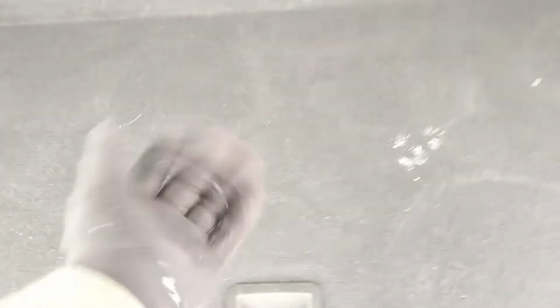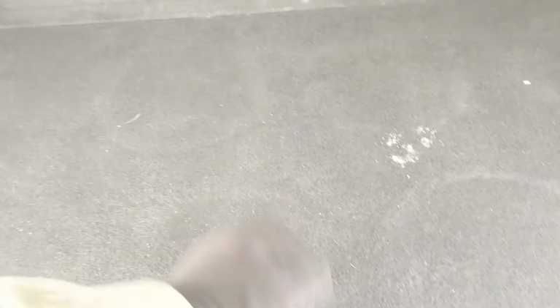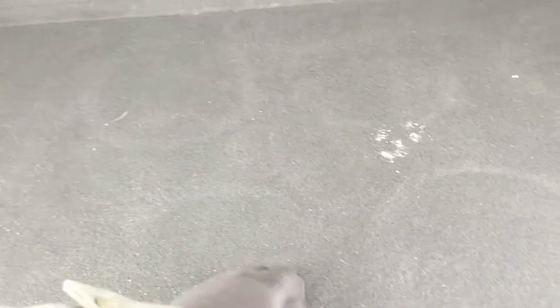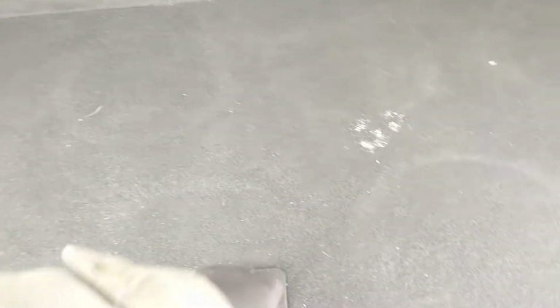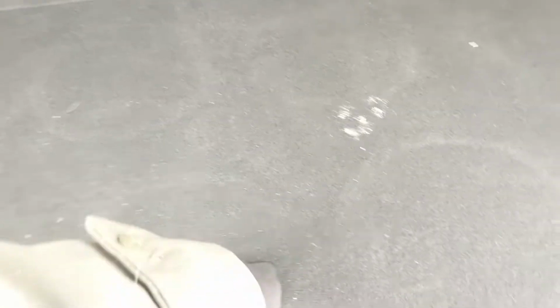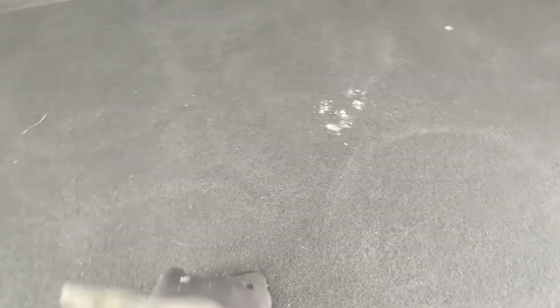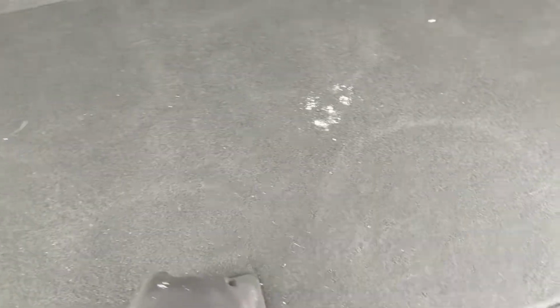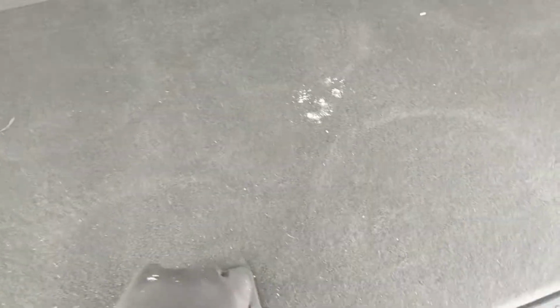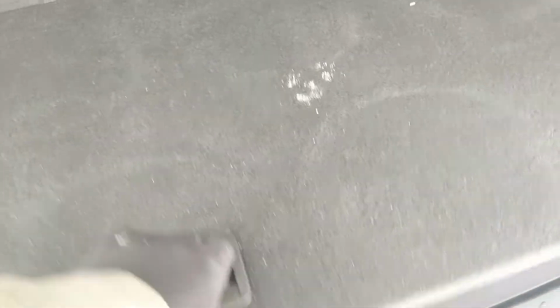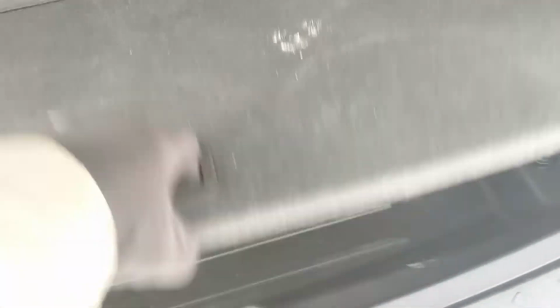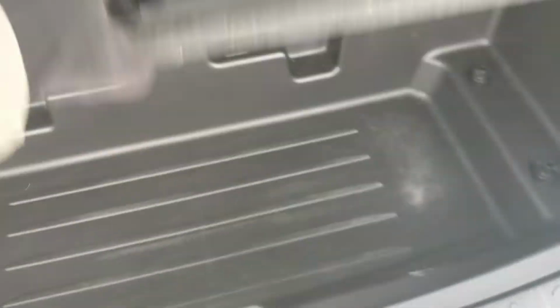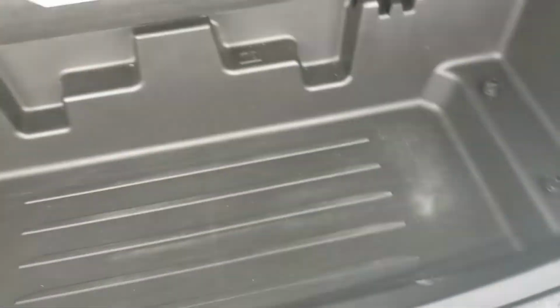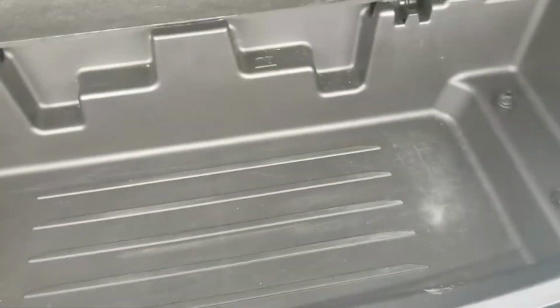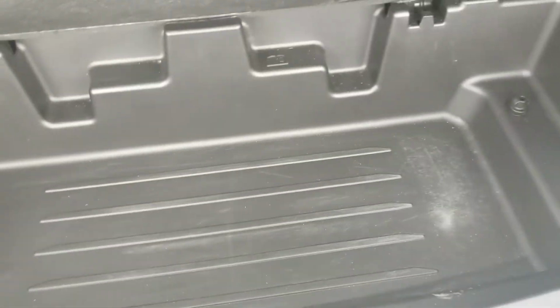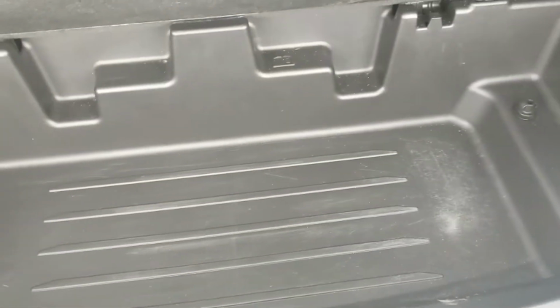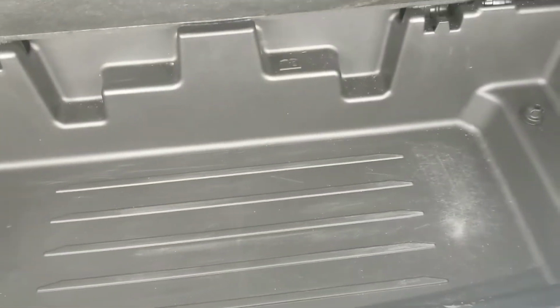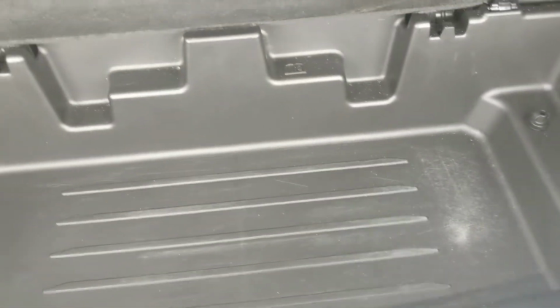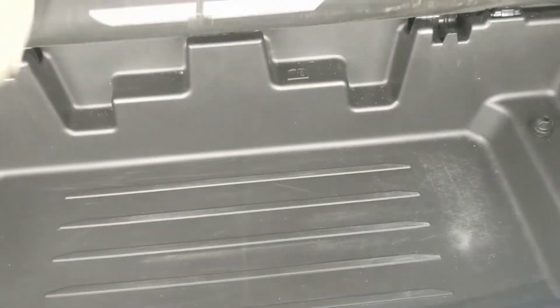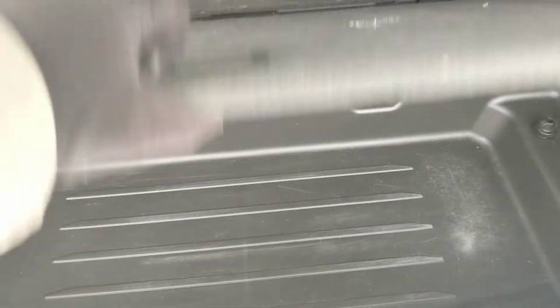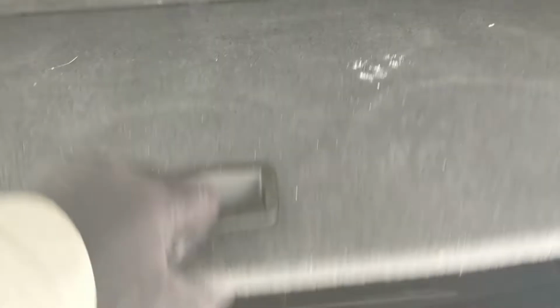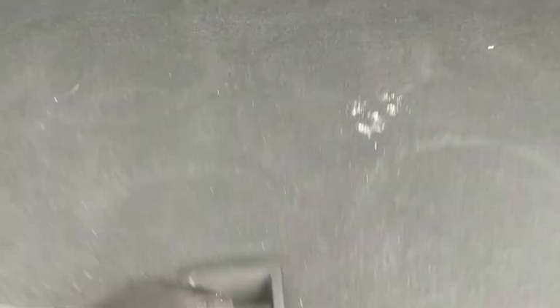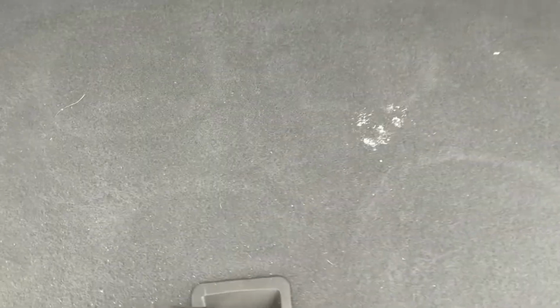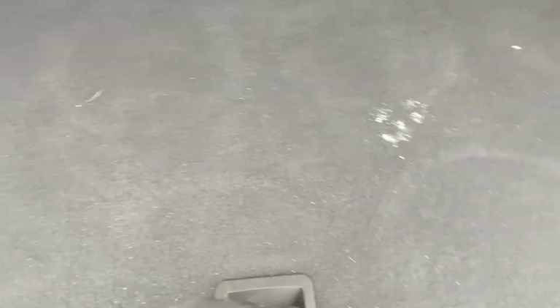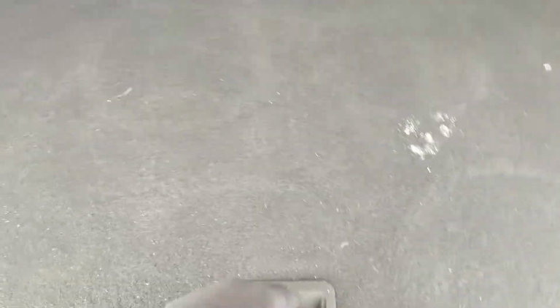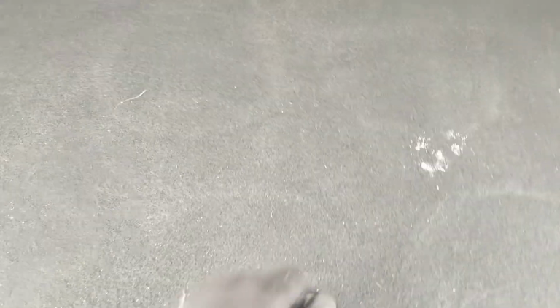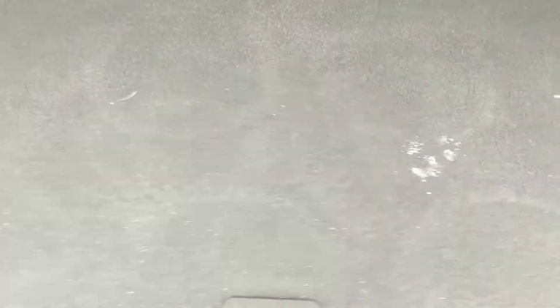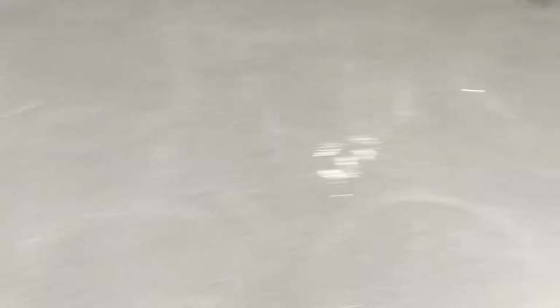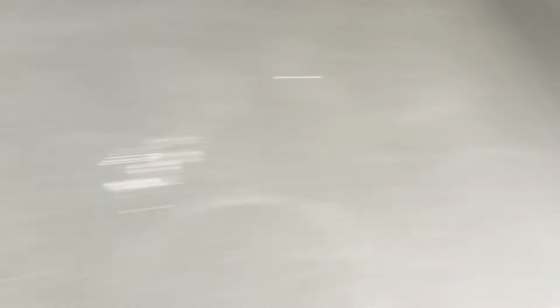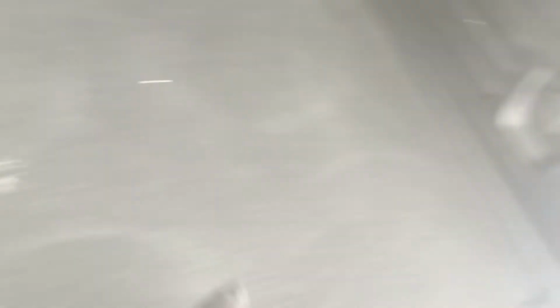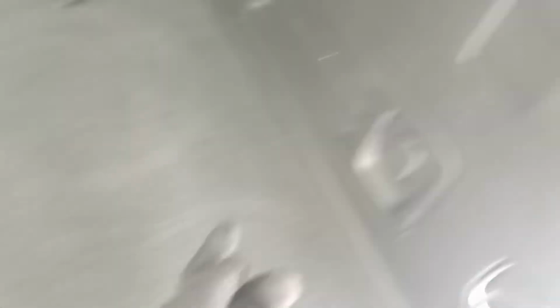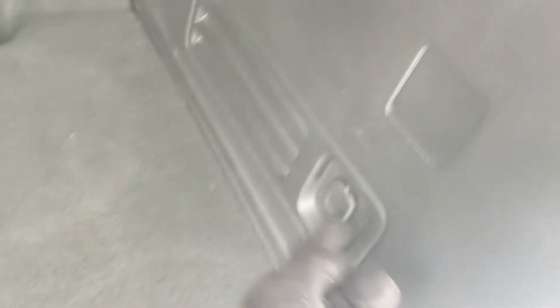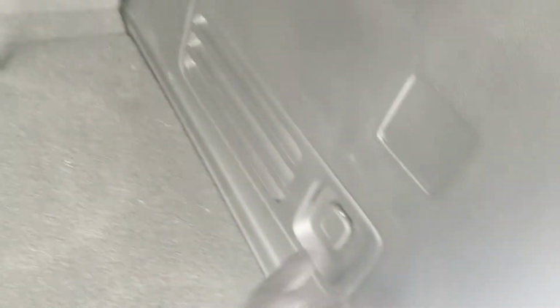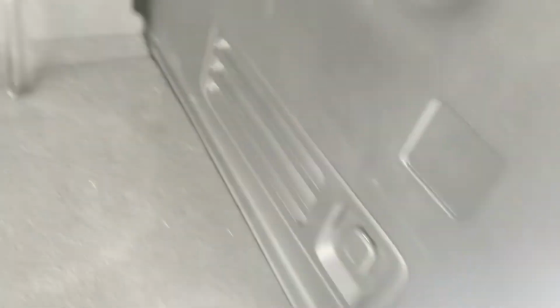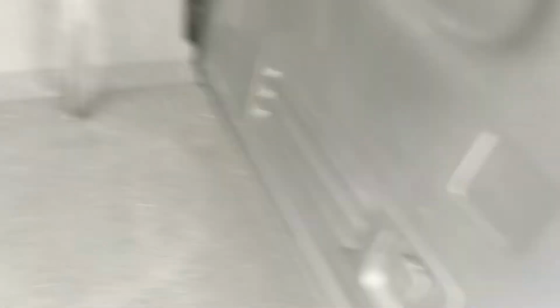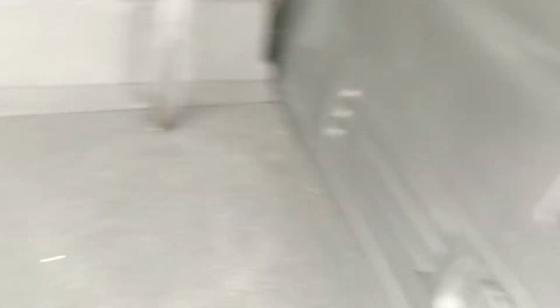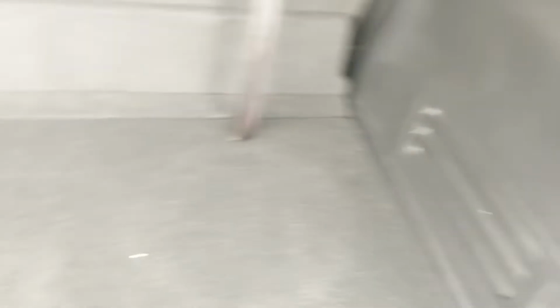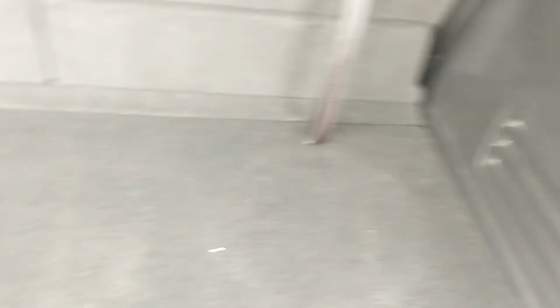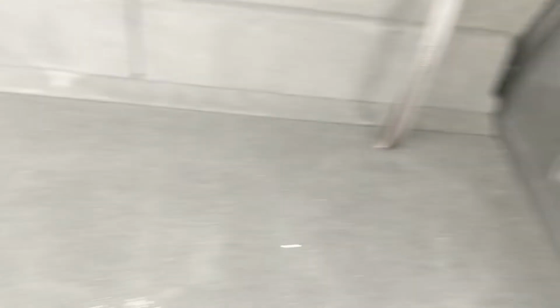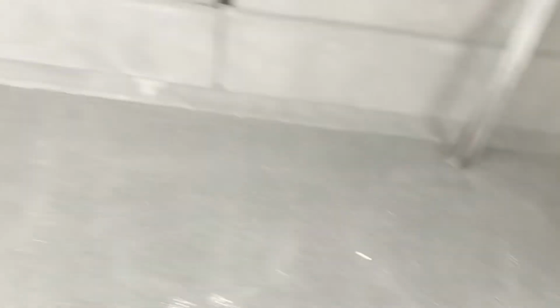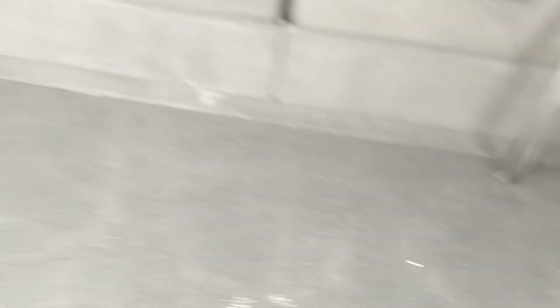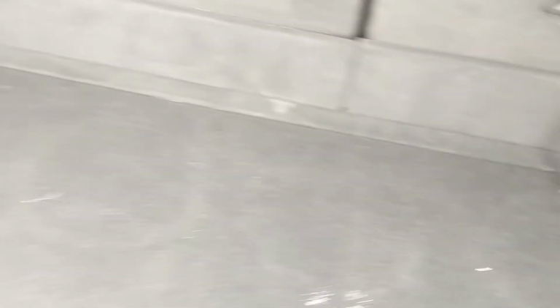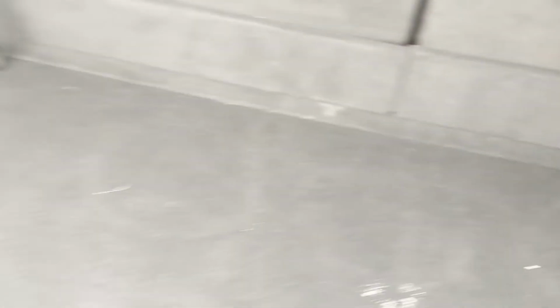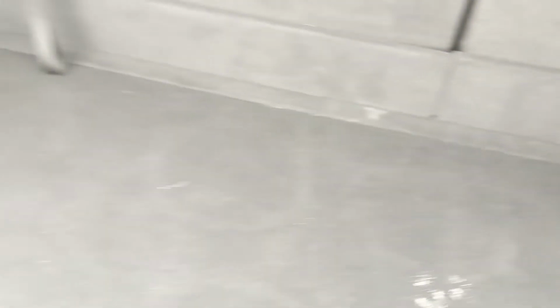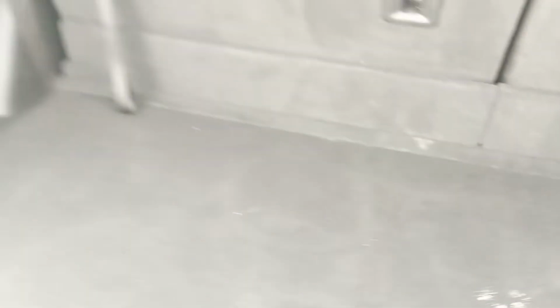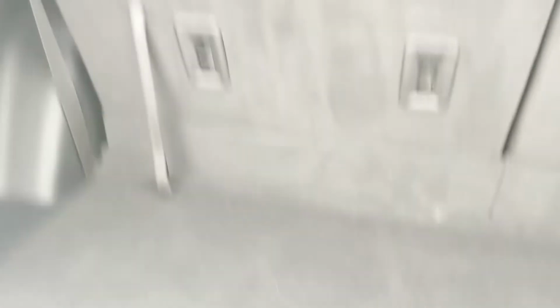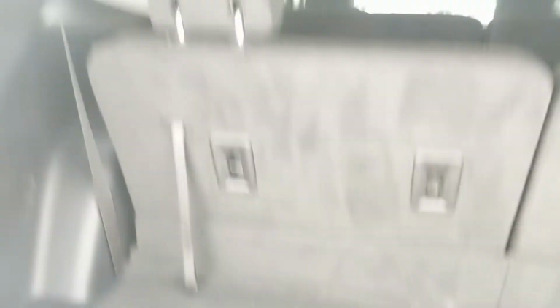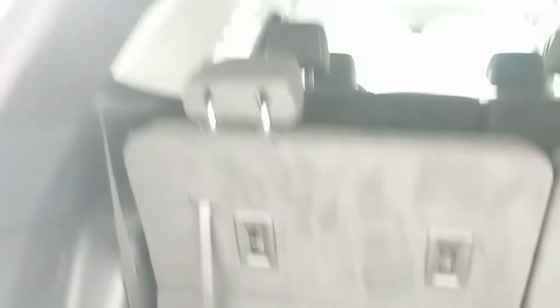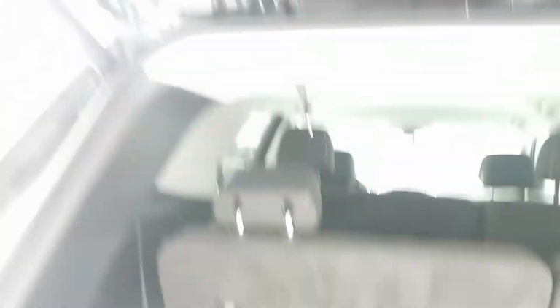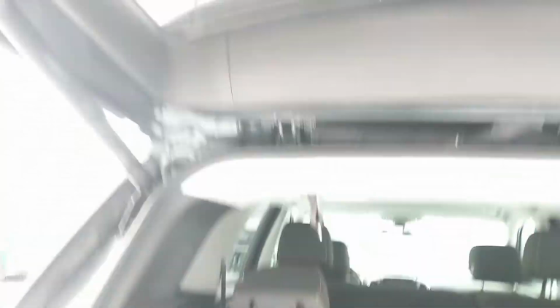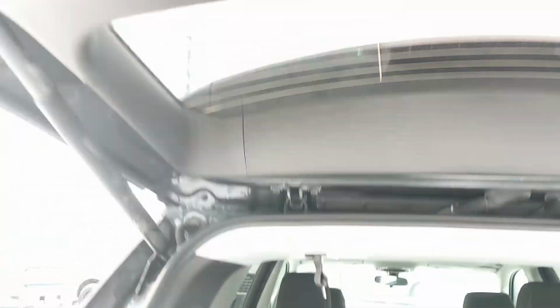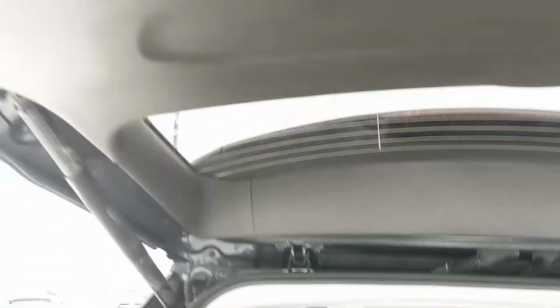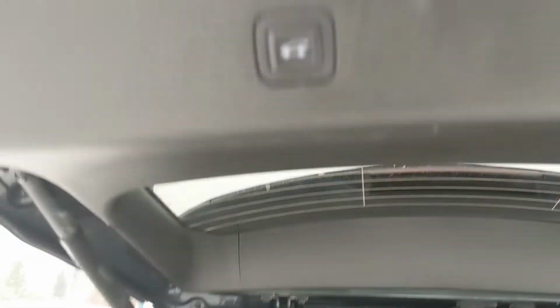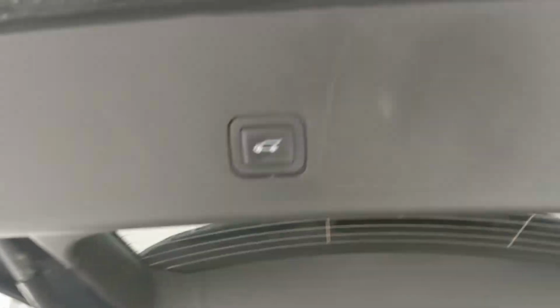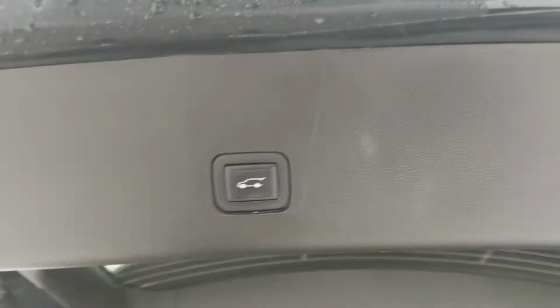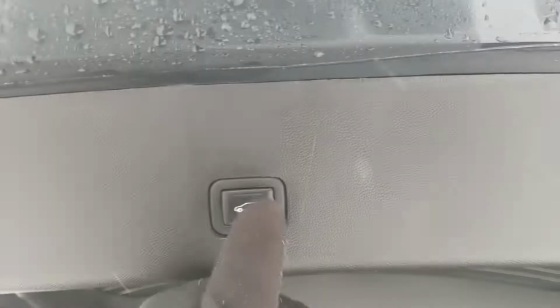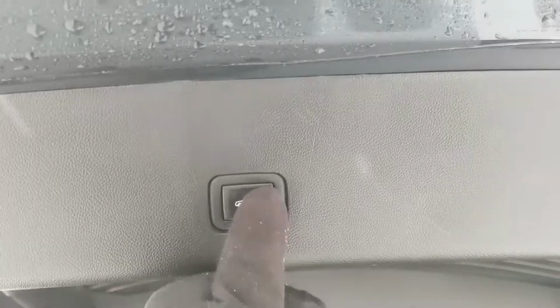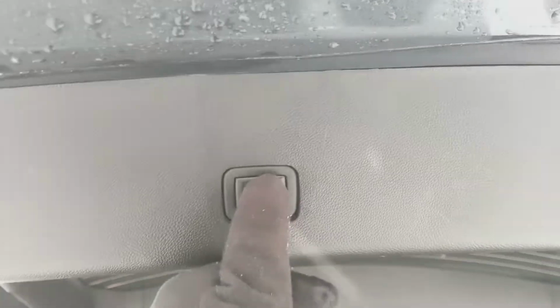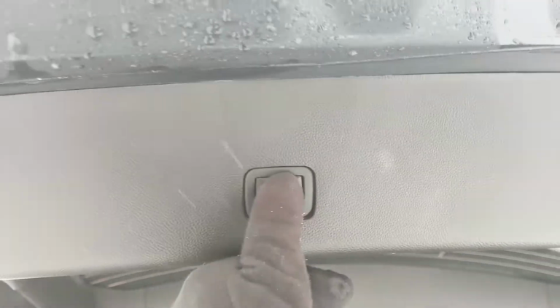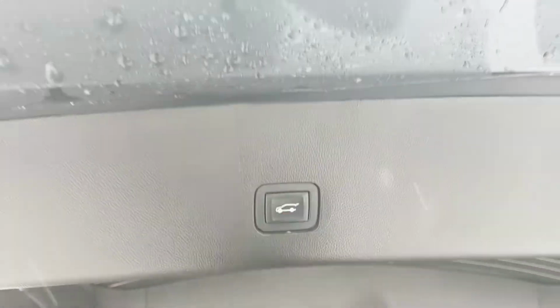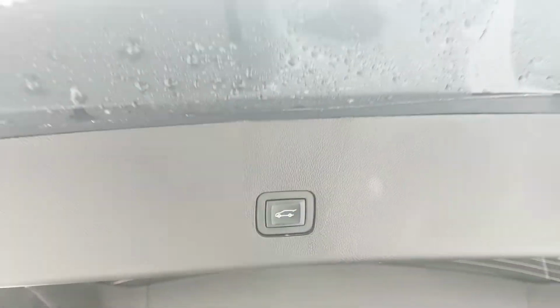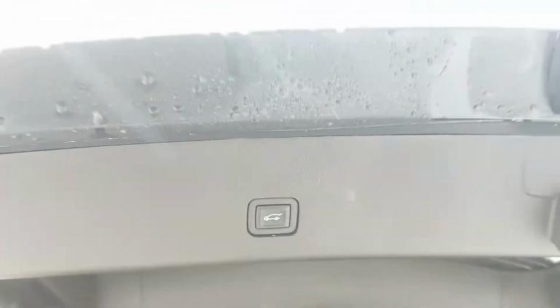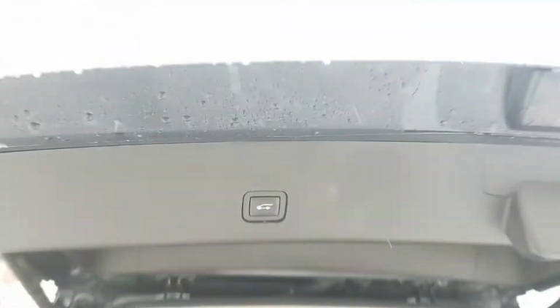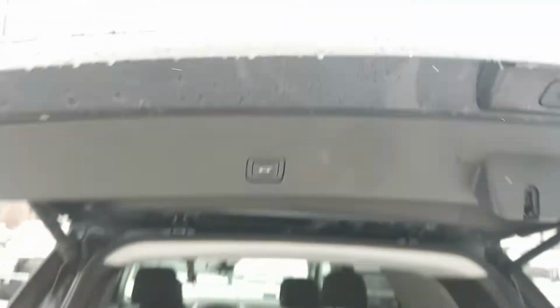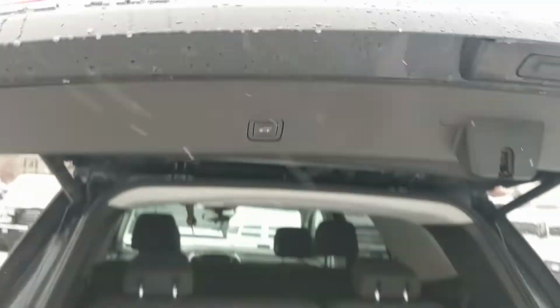Underneath this cover you have storage, as well as a 12 volt power outlet, and this closes again with another simple press of a button.